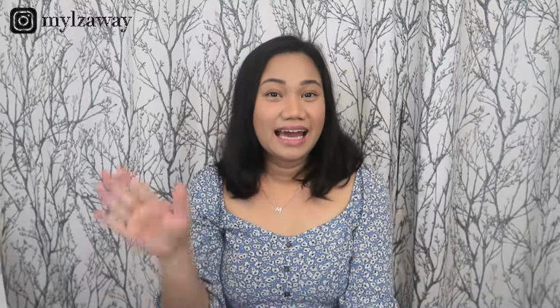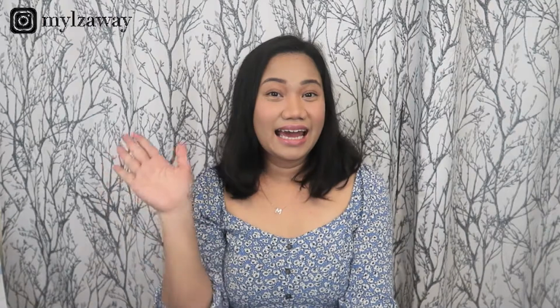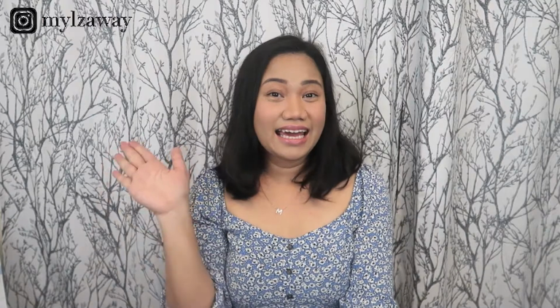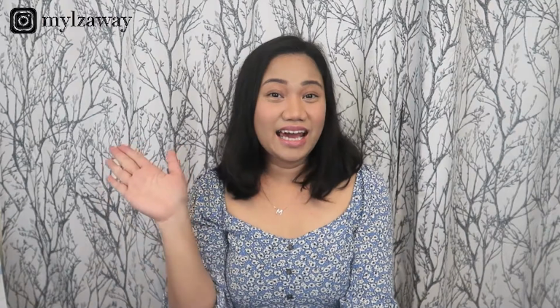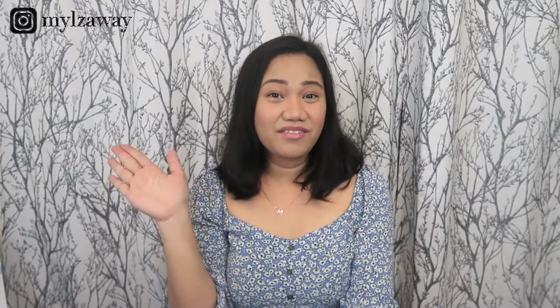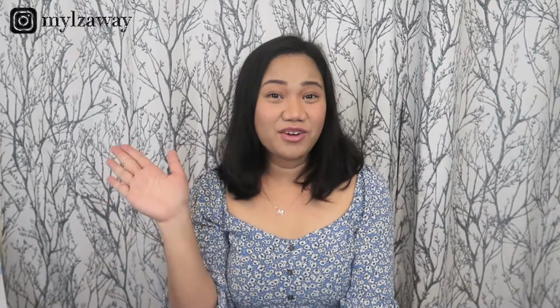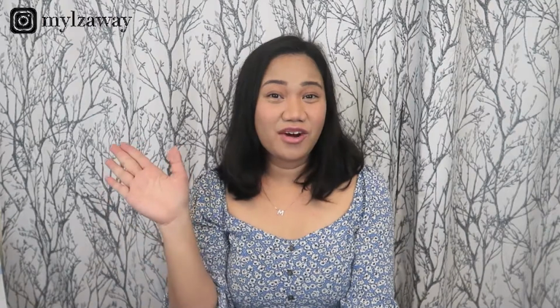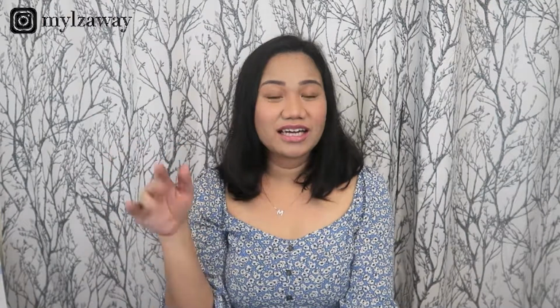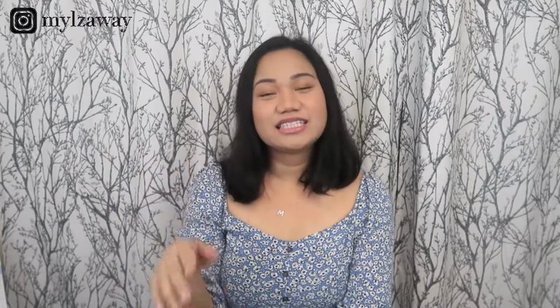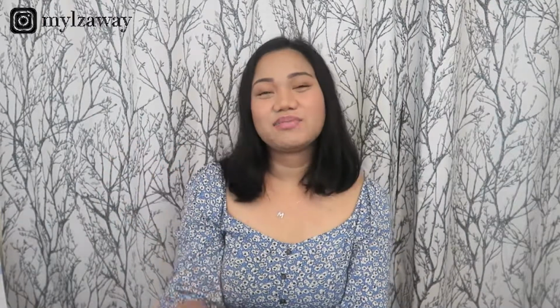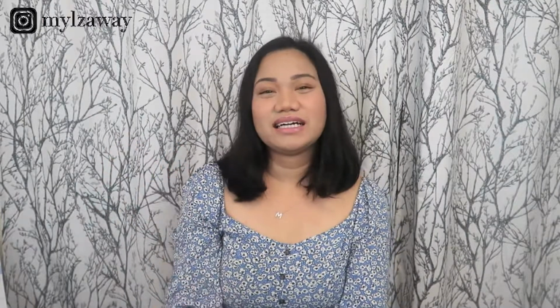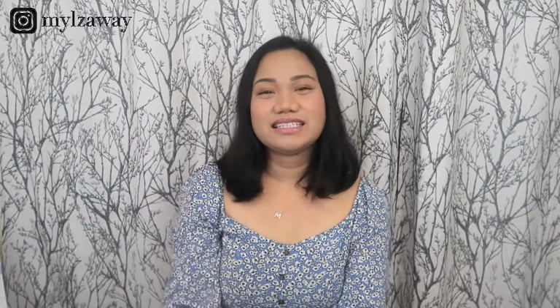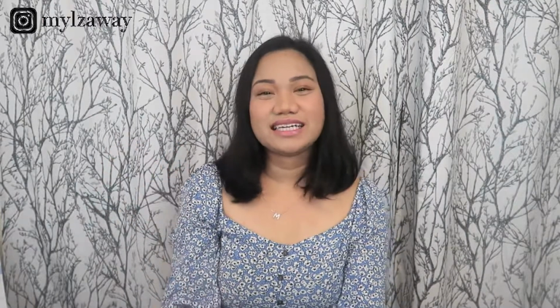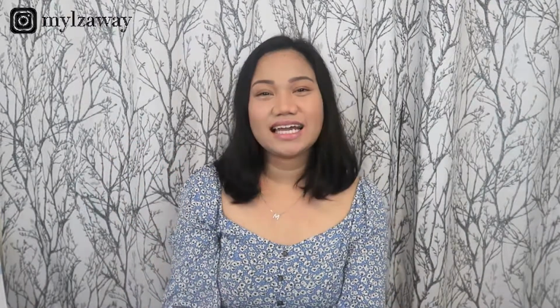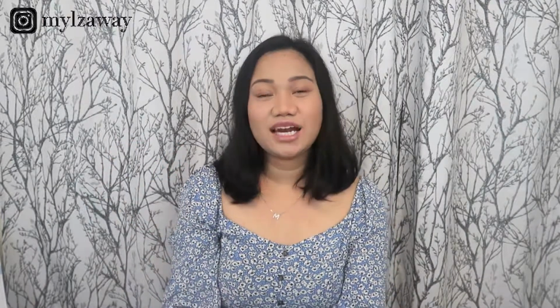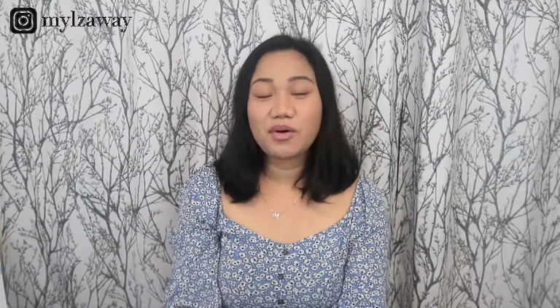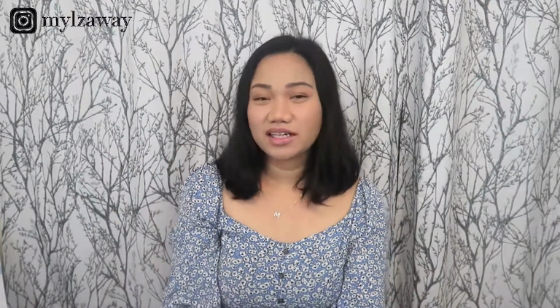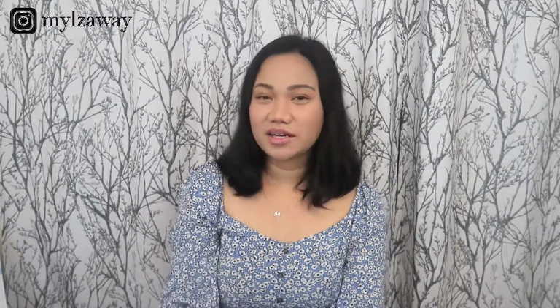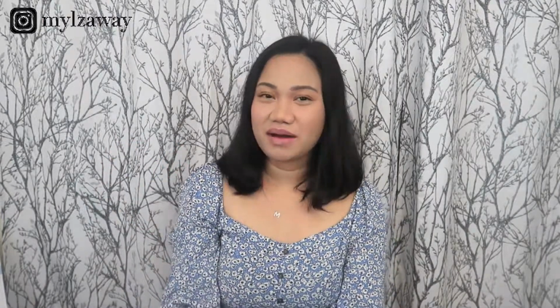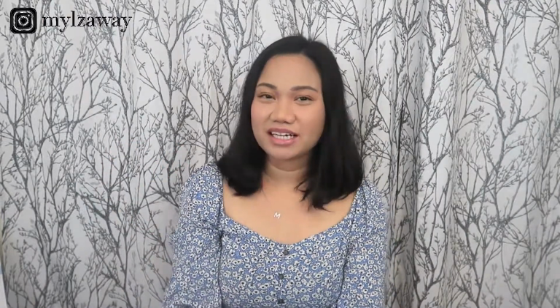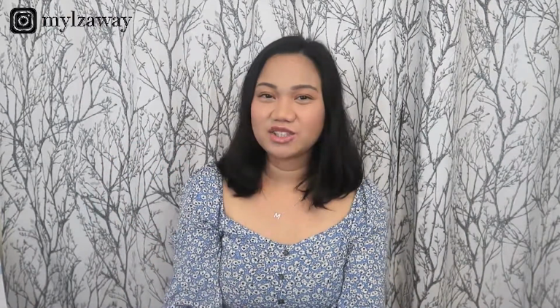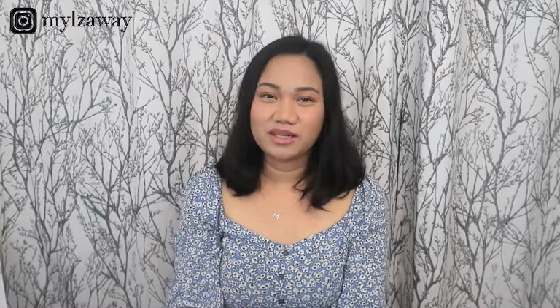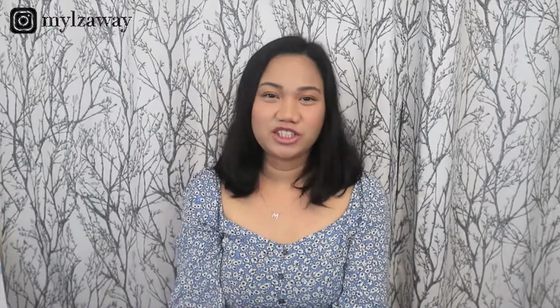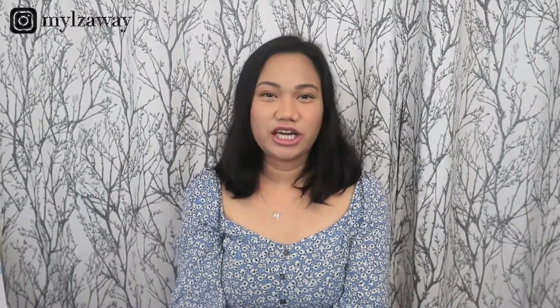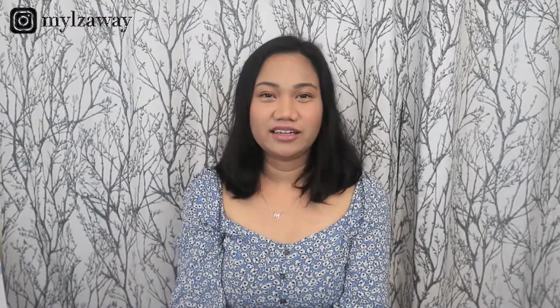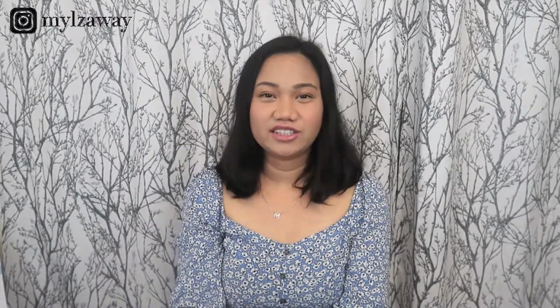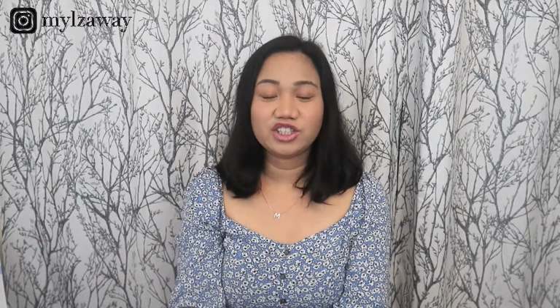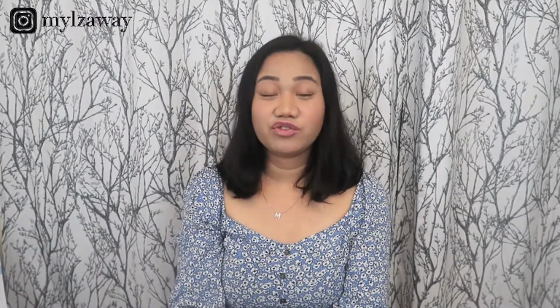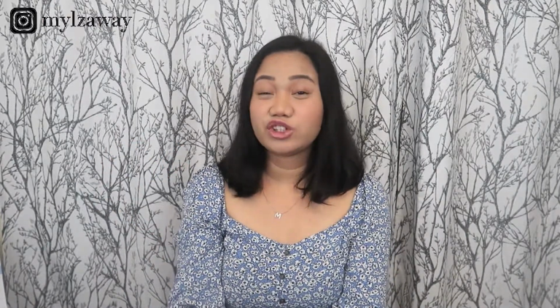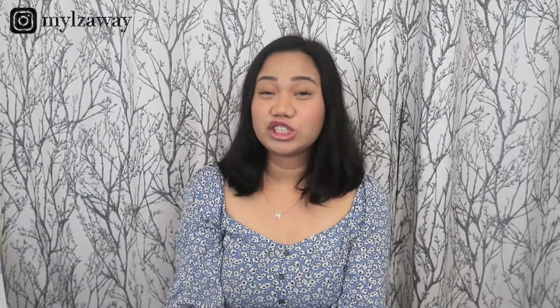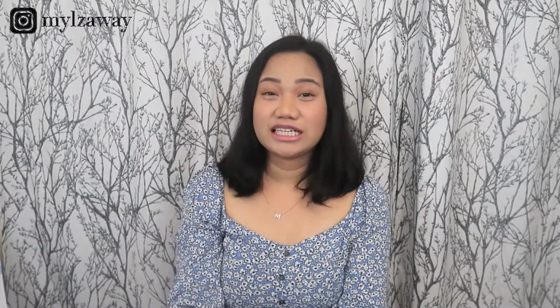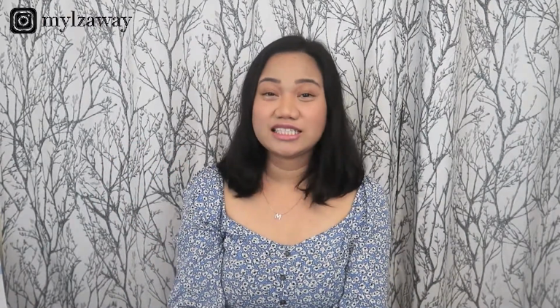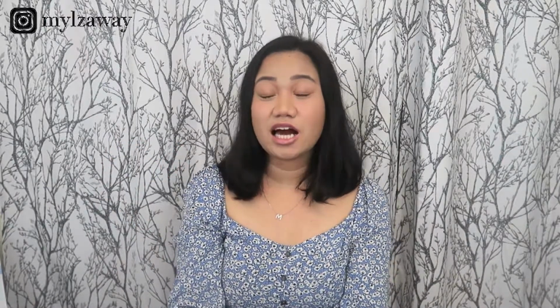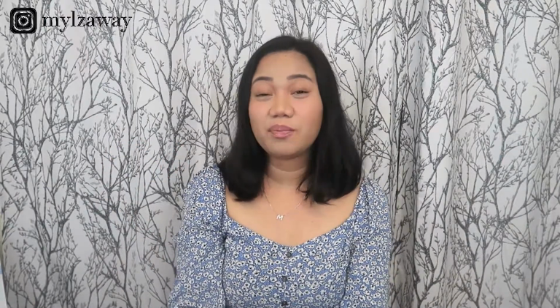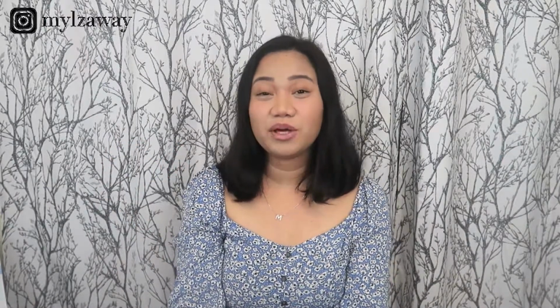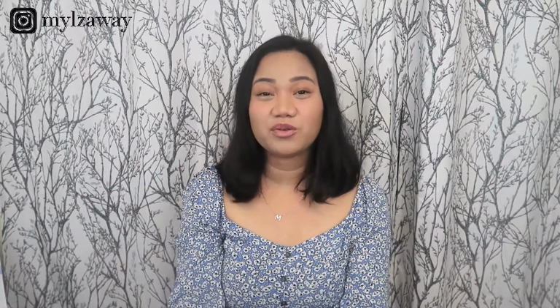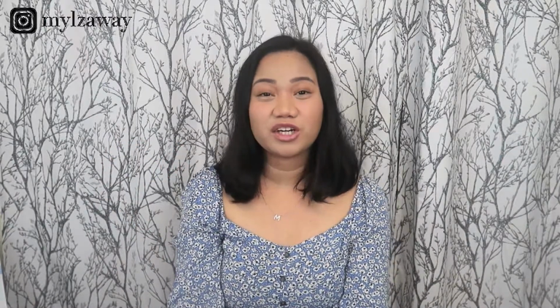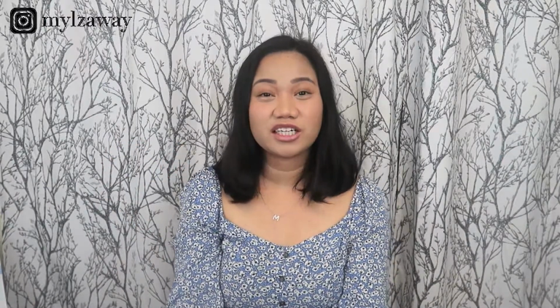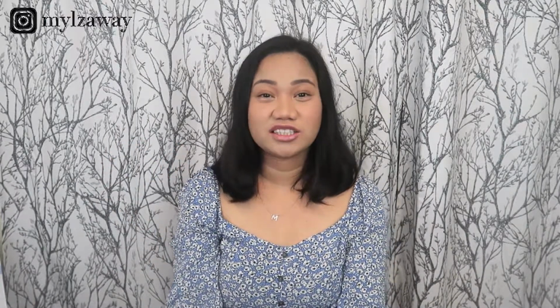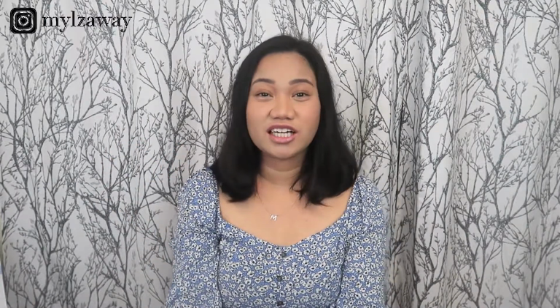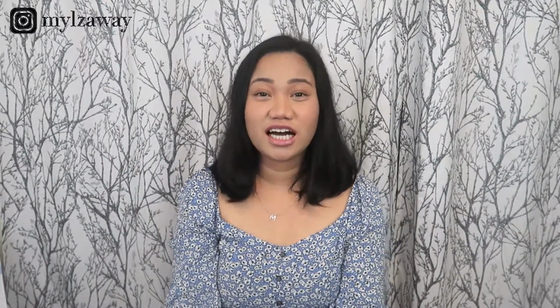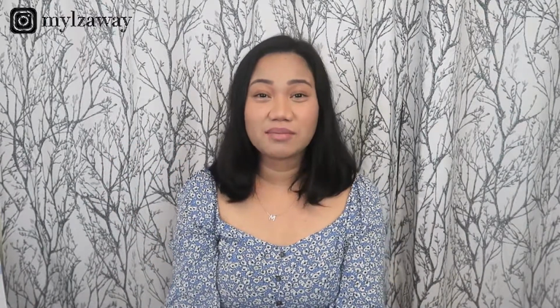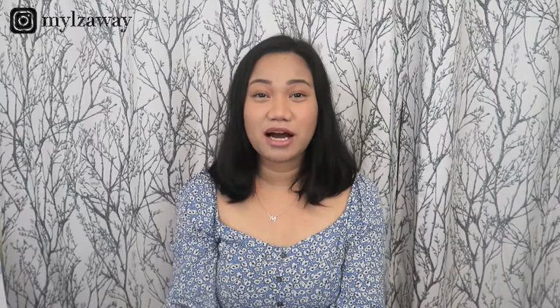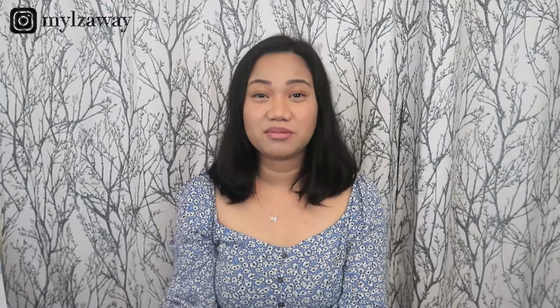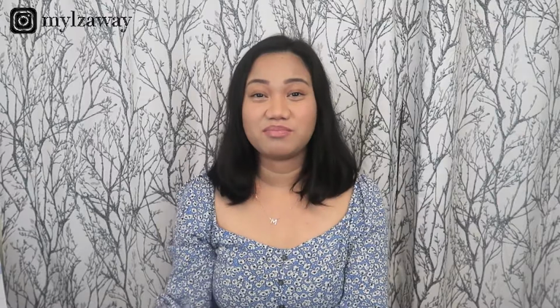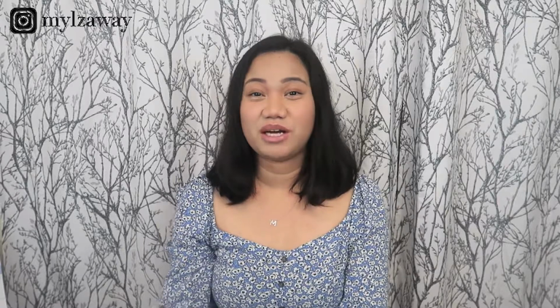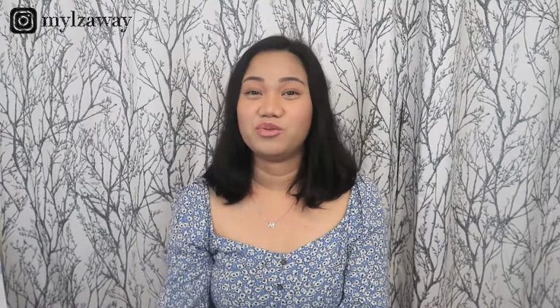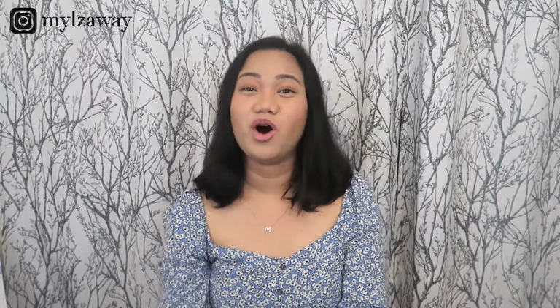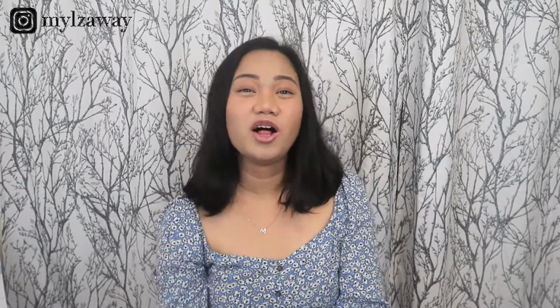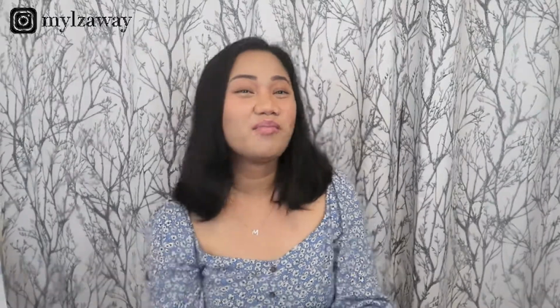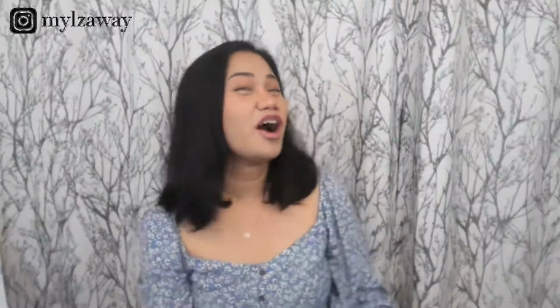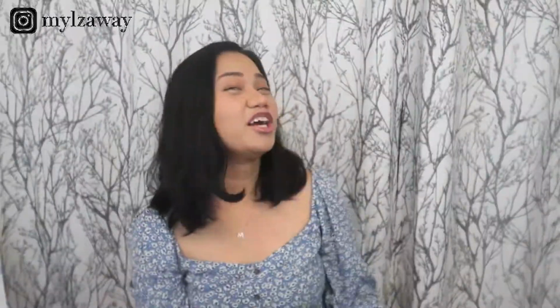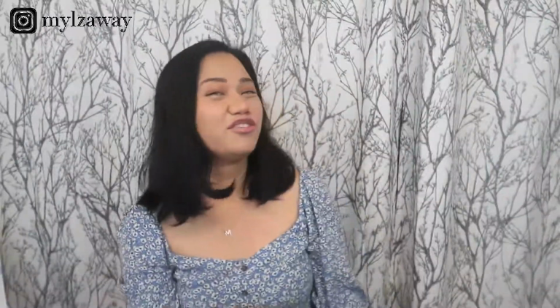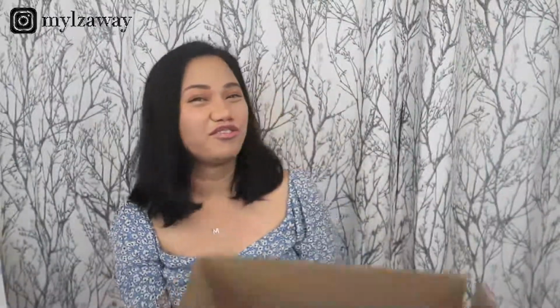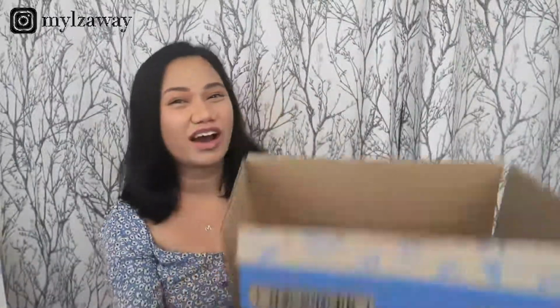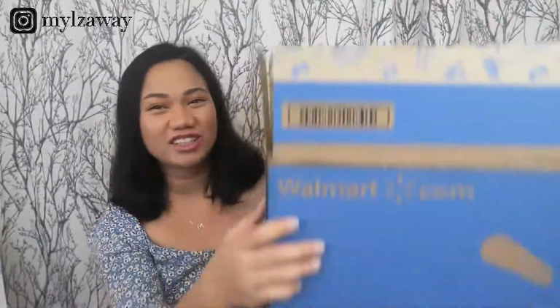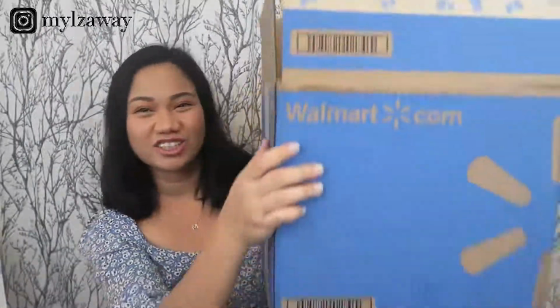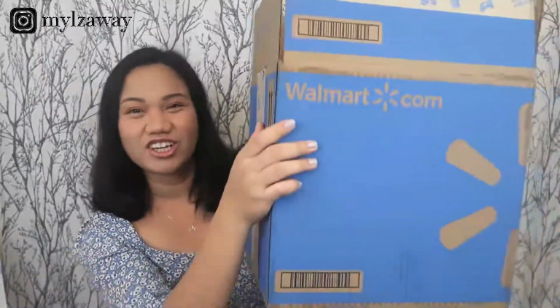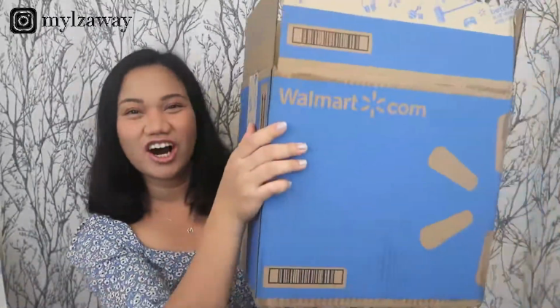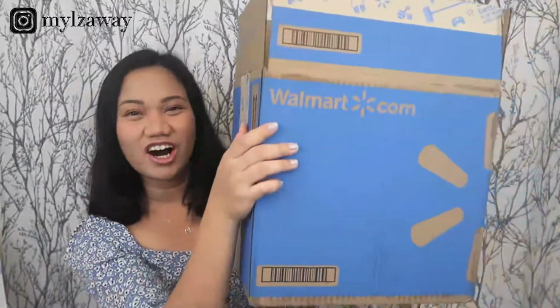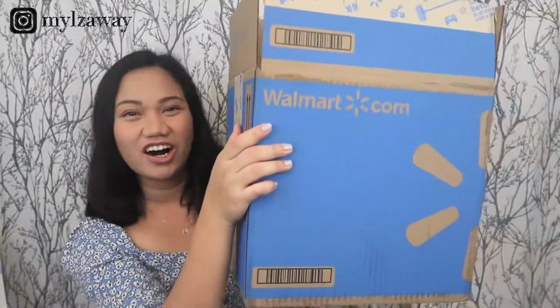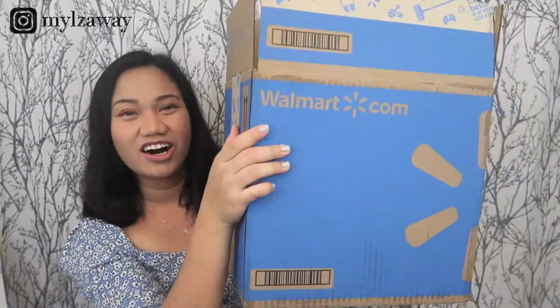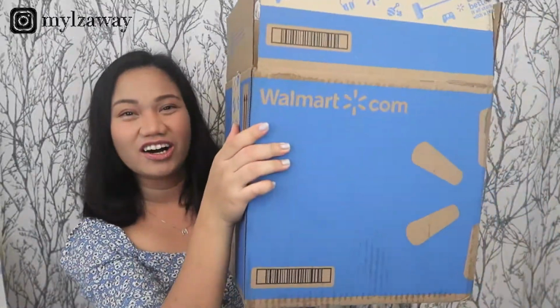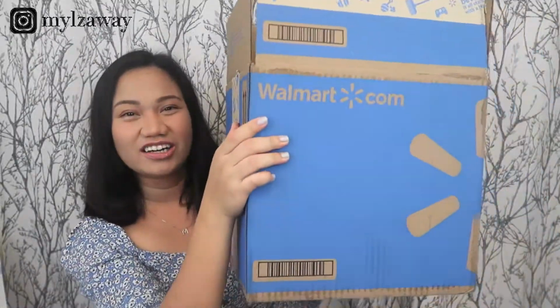Hey everyone! It's Maz again and welcome back to my channel. So for today's topic, we're gonna talk about my Walmart Fashion Haul!